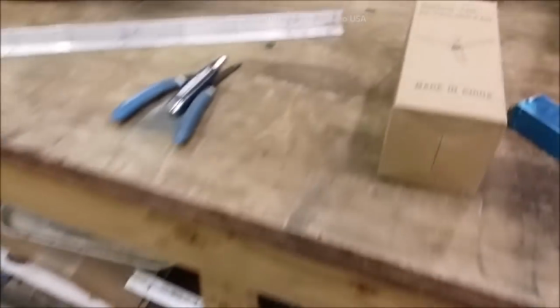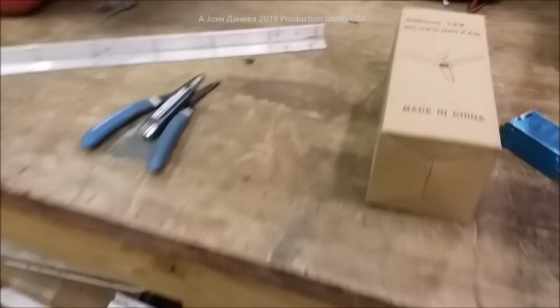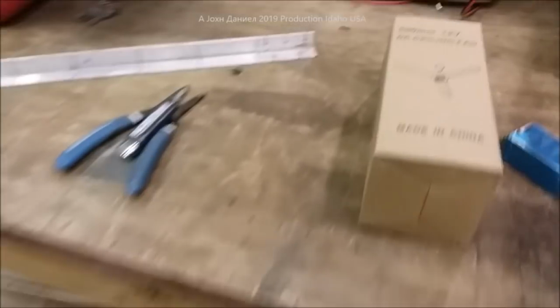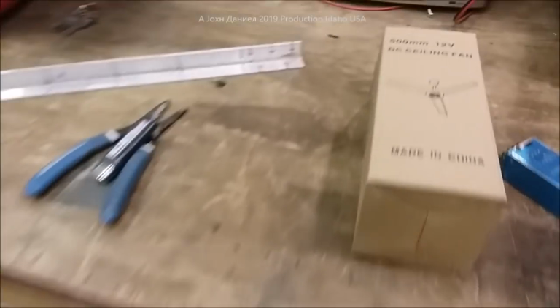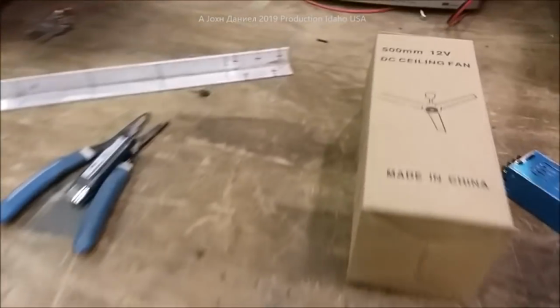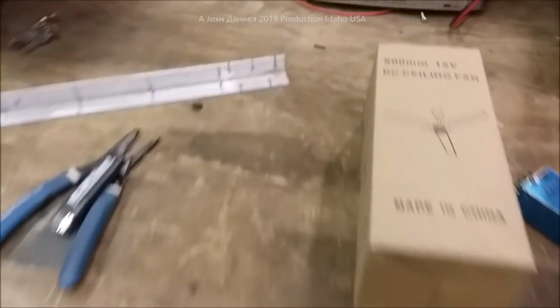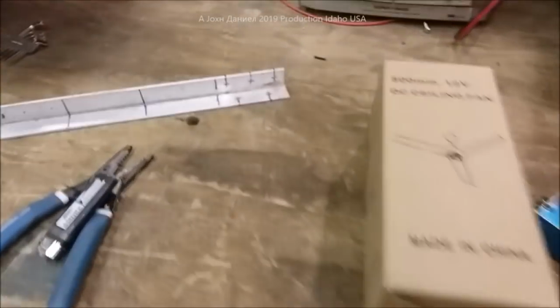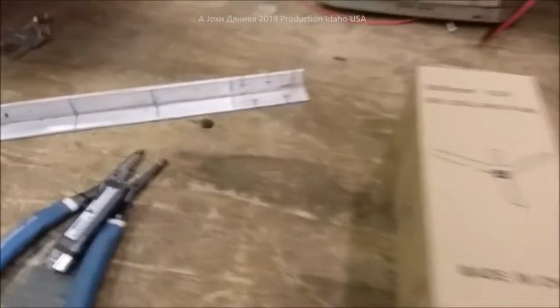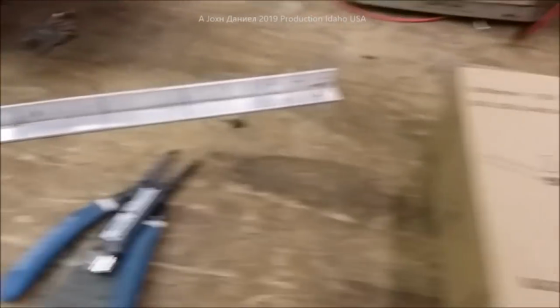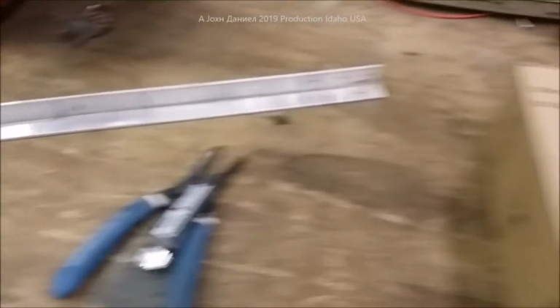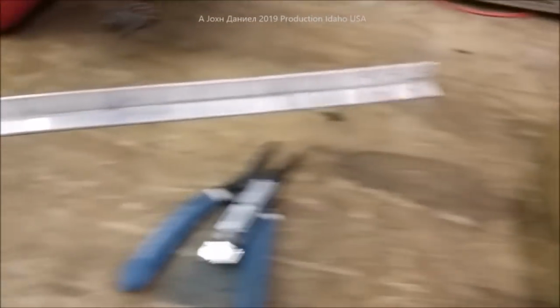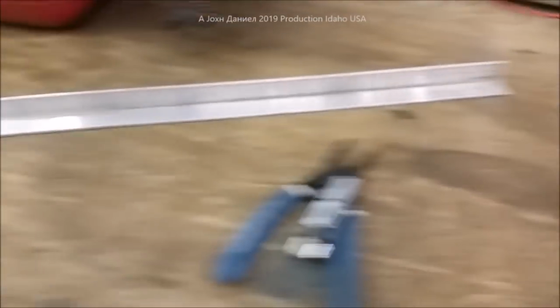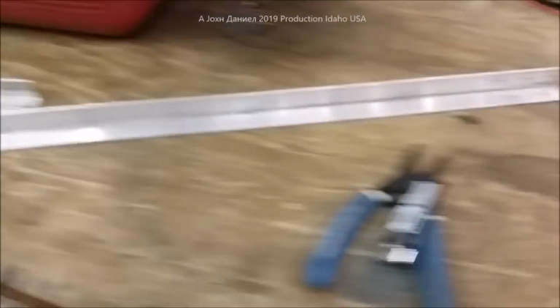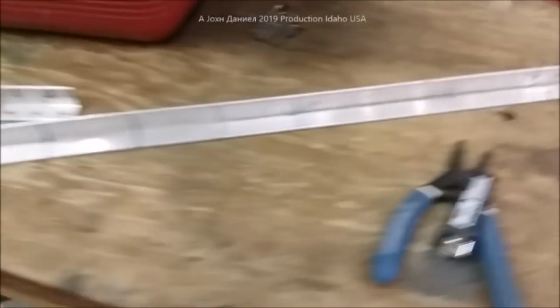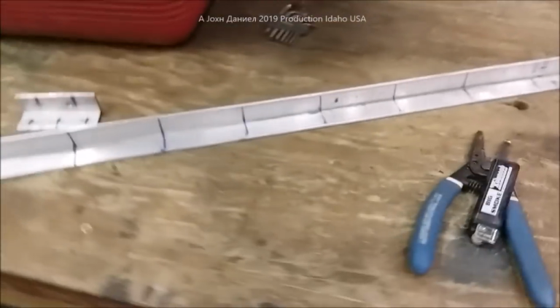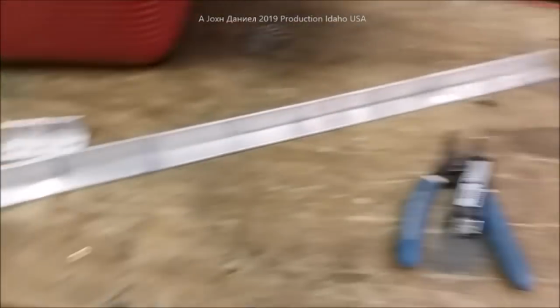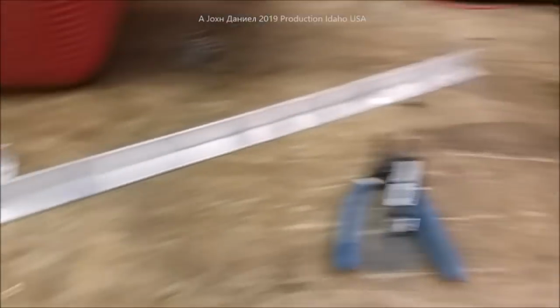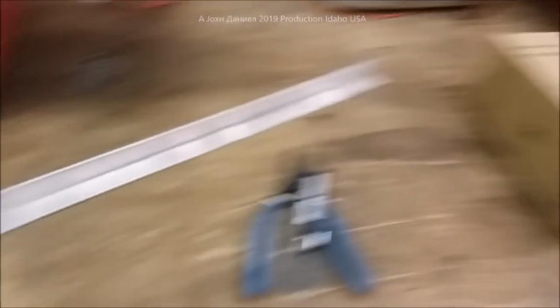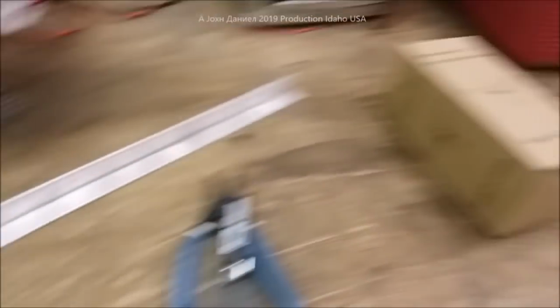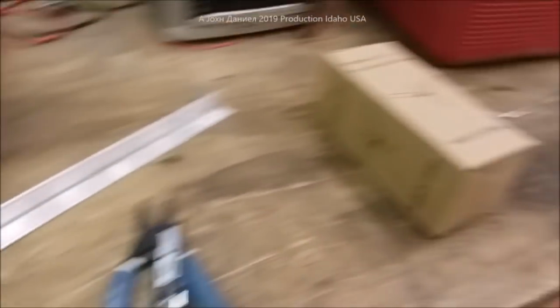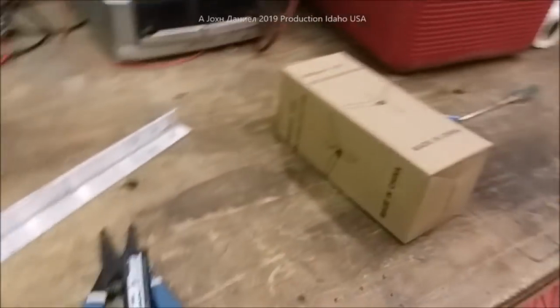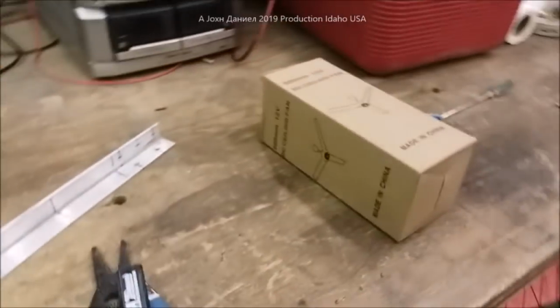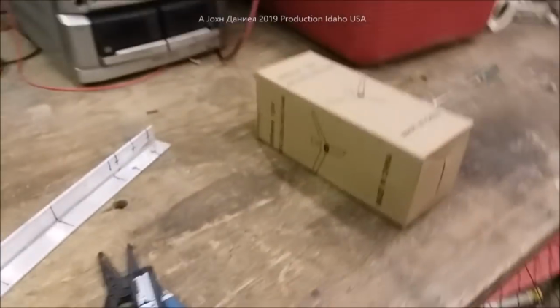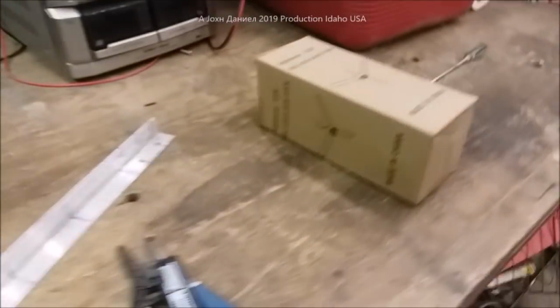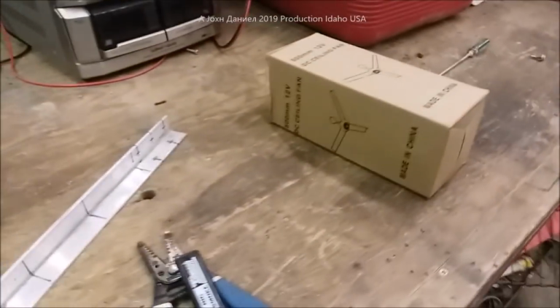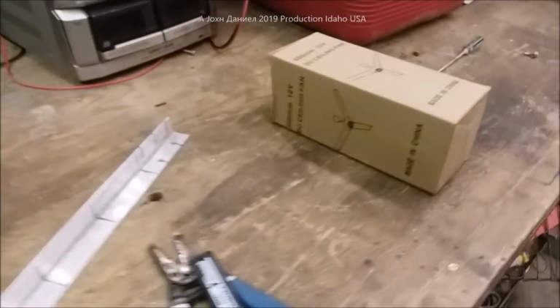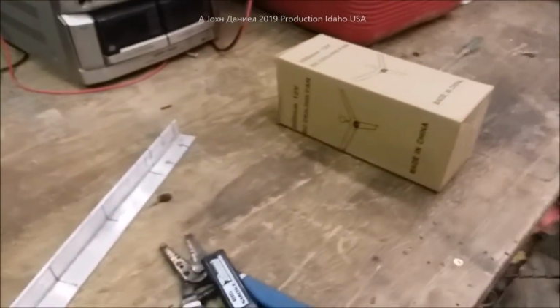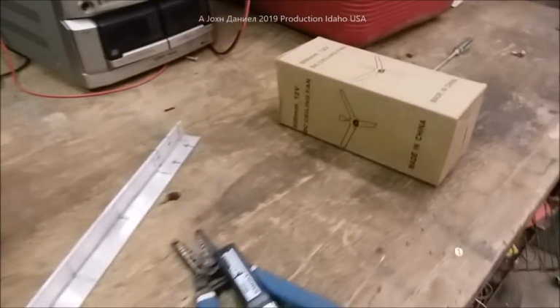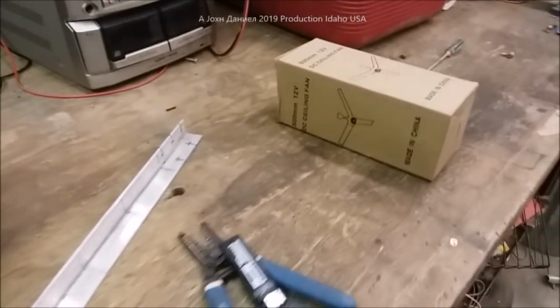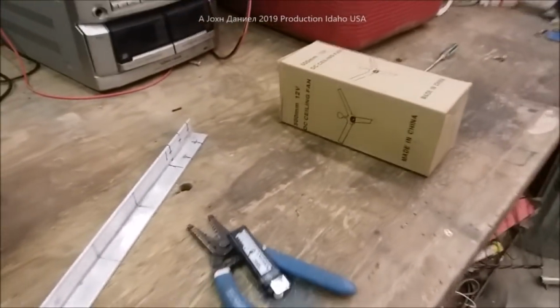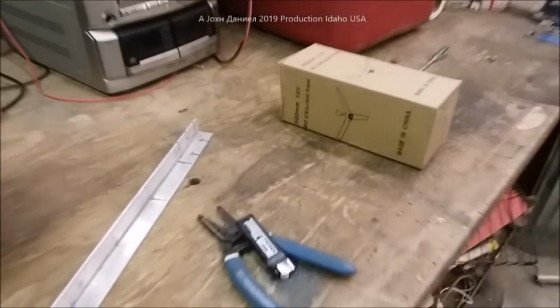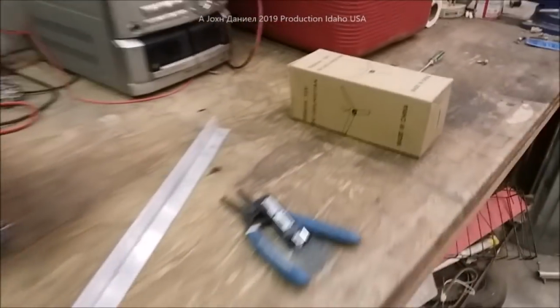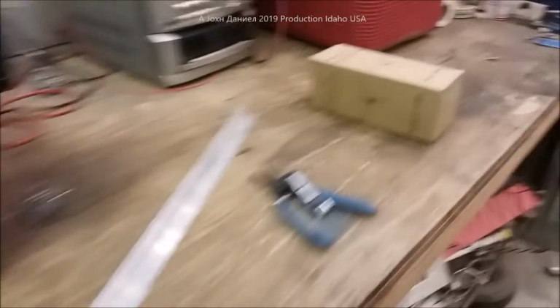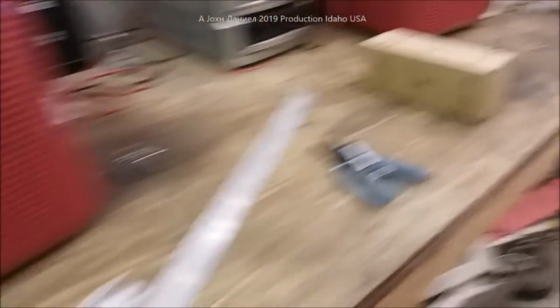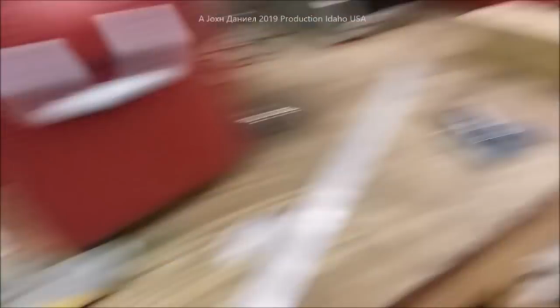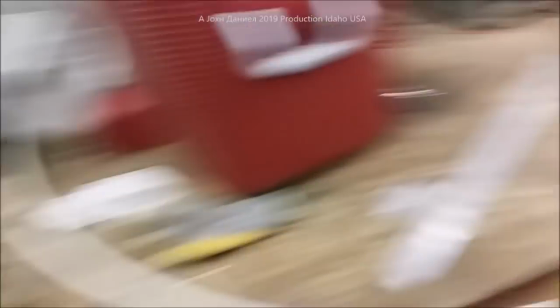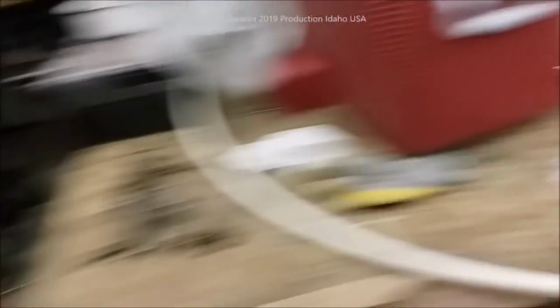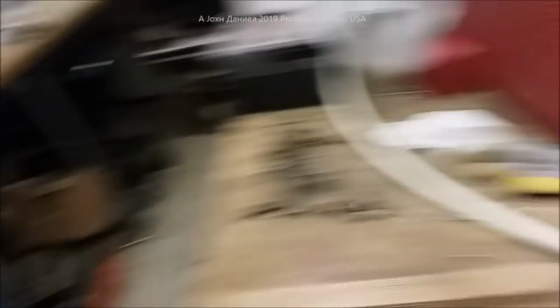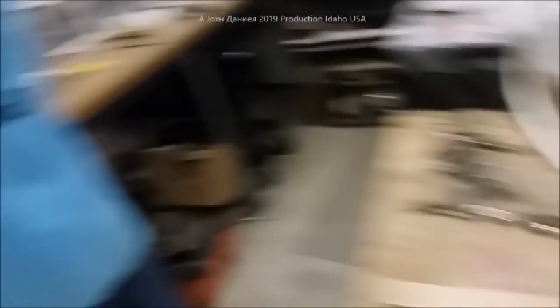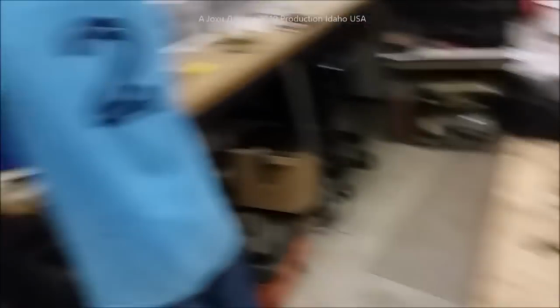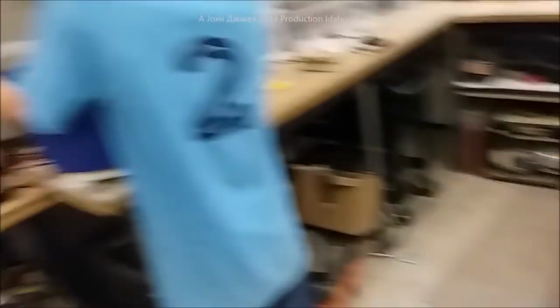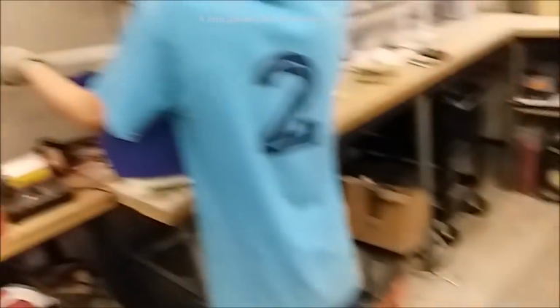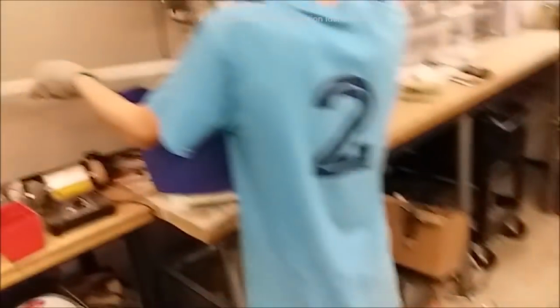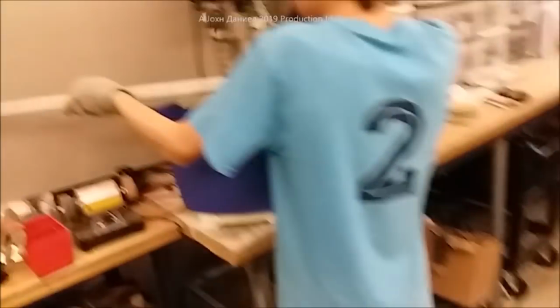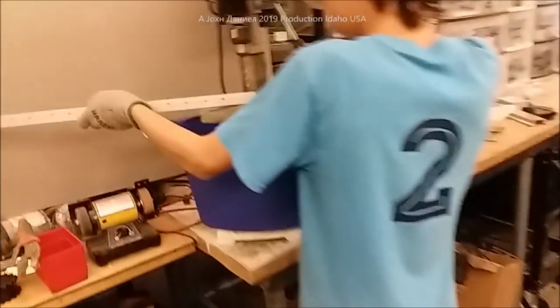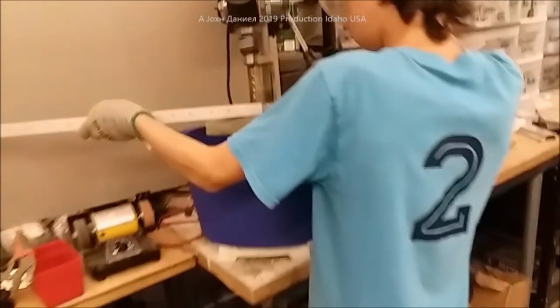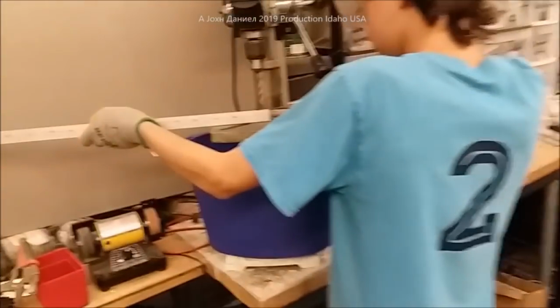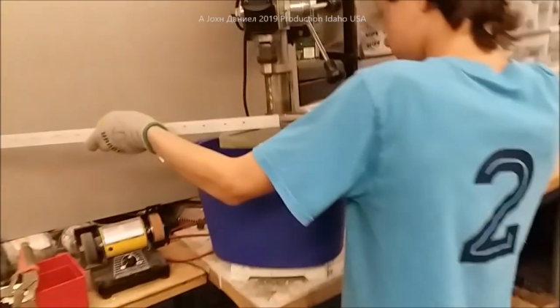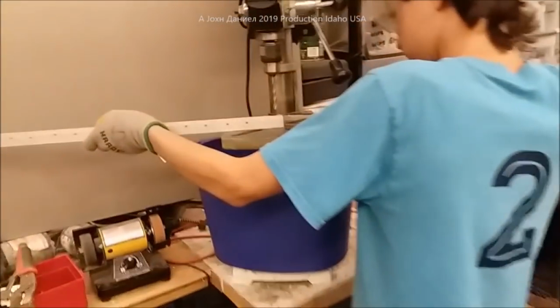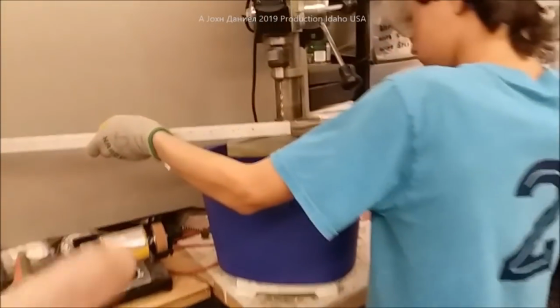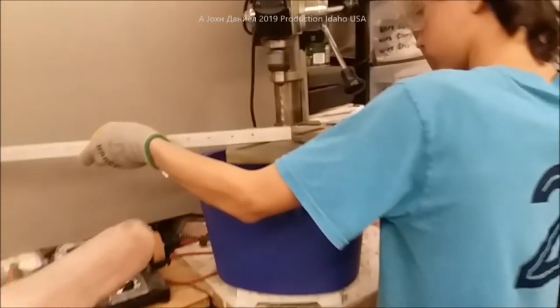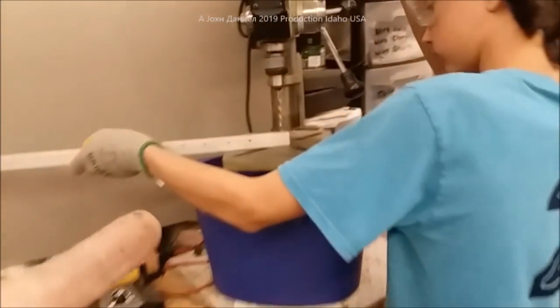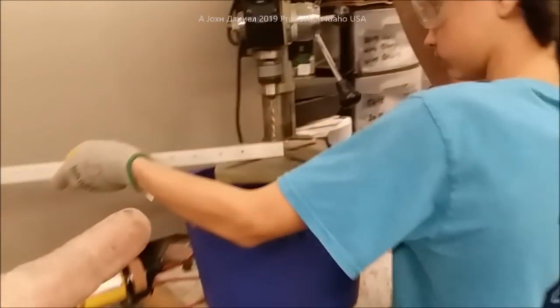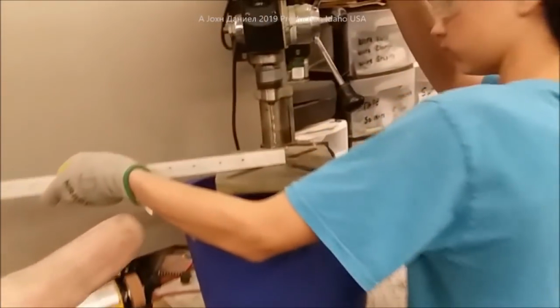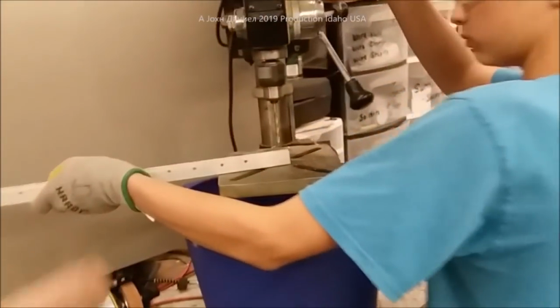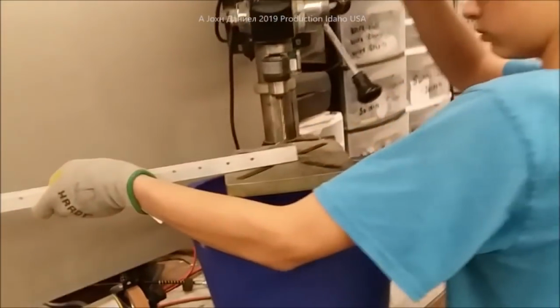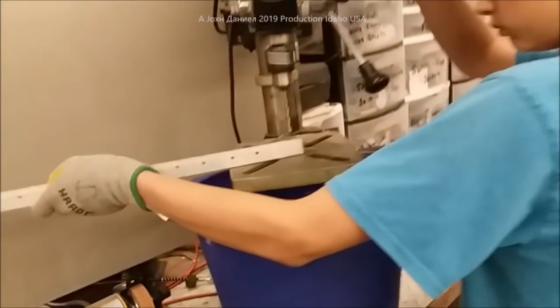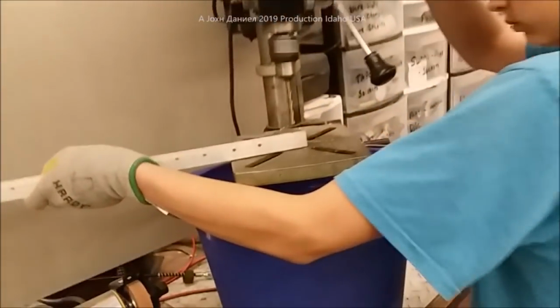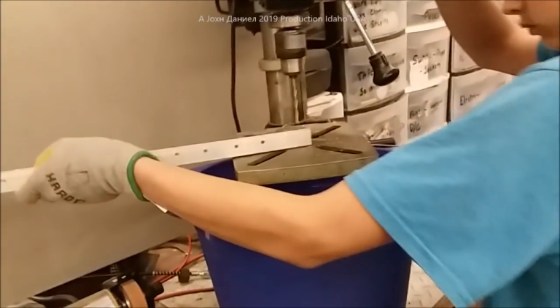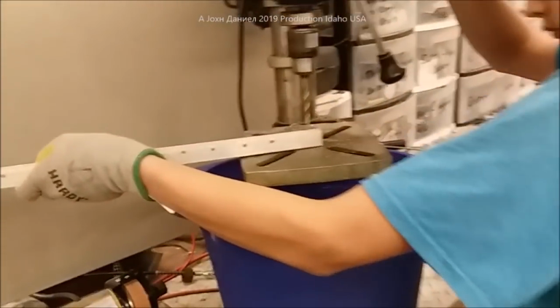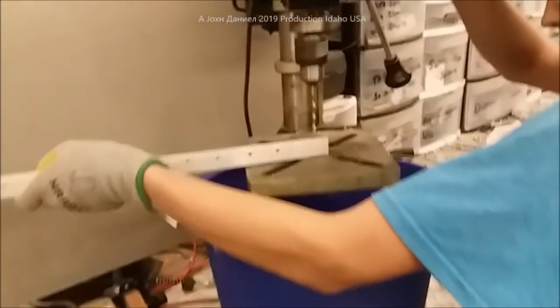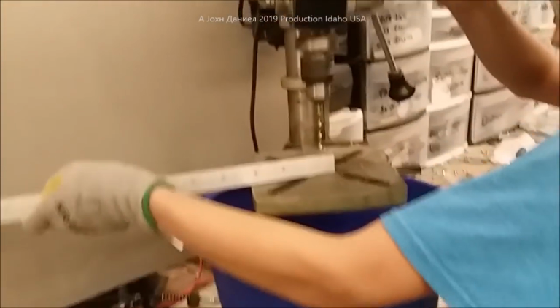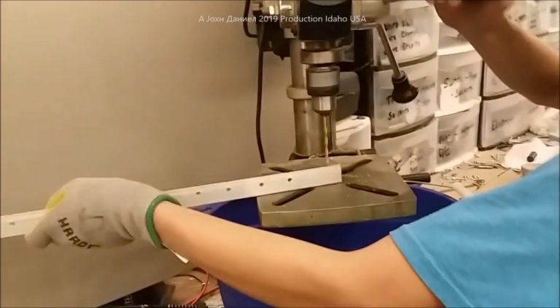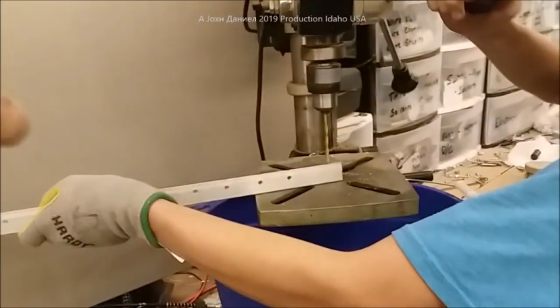Hey guys, I've got something I'm working on right now — these little fans. It's kind of cool. I'm going to show you a little something right quick.